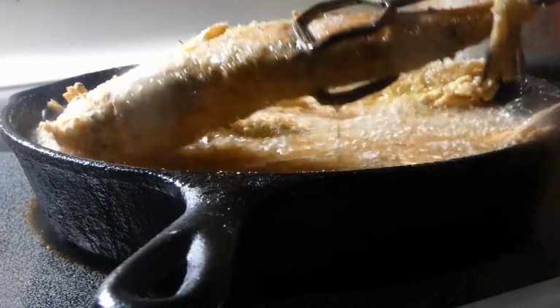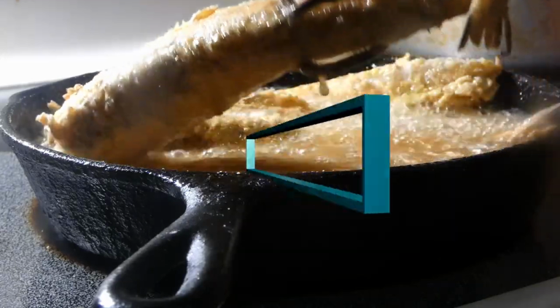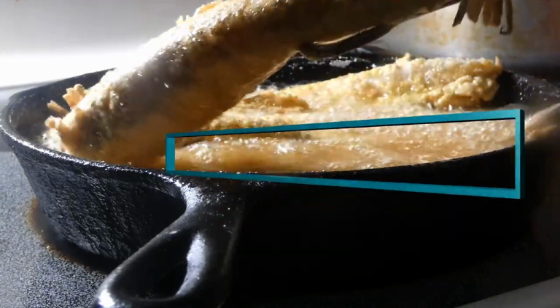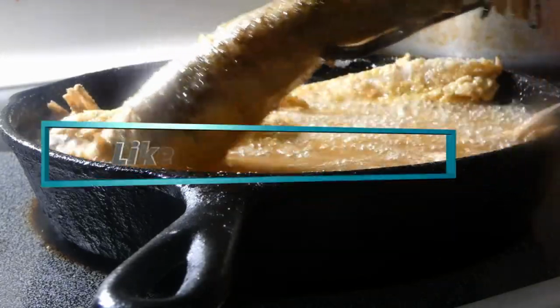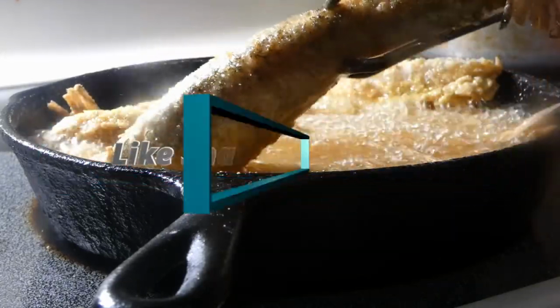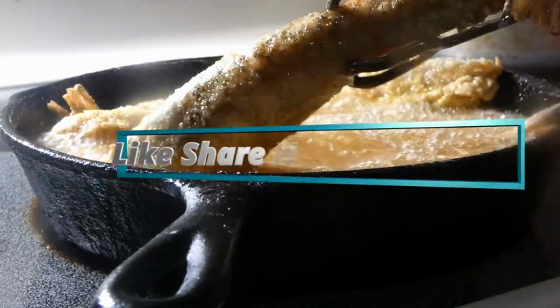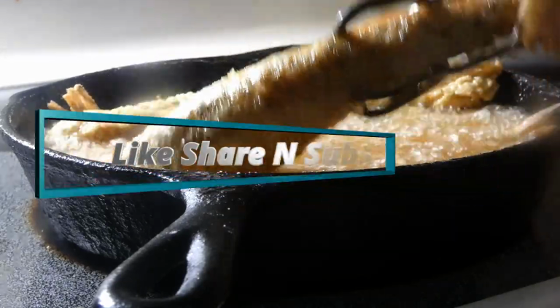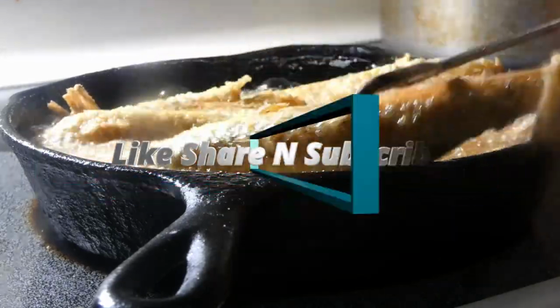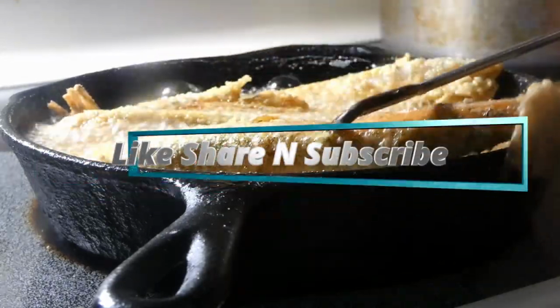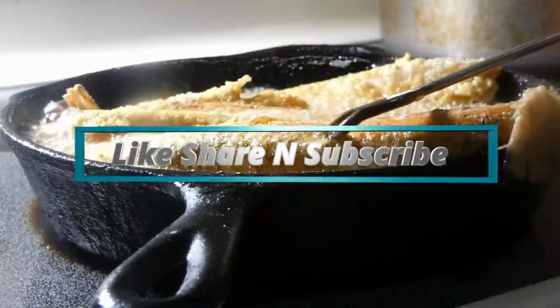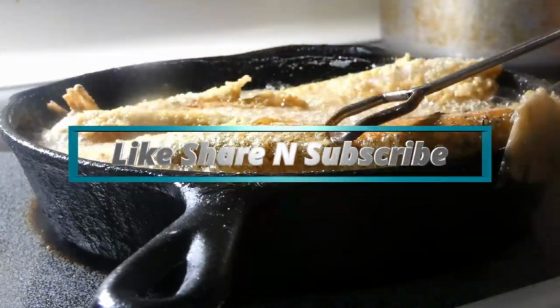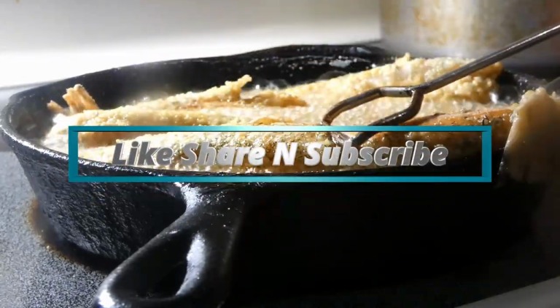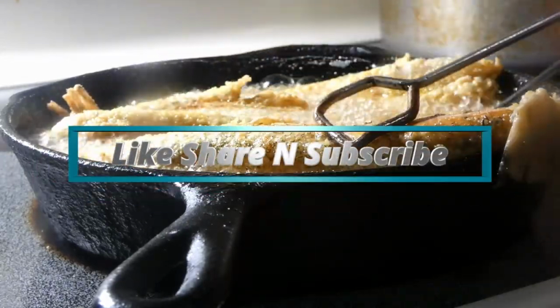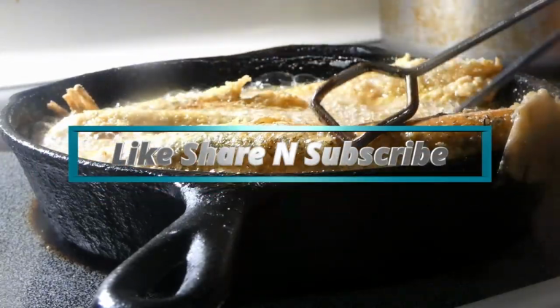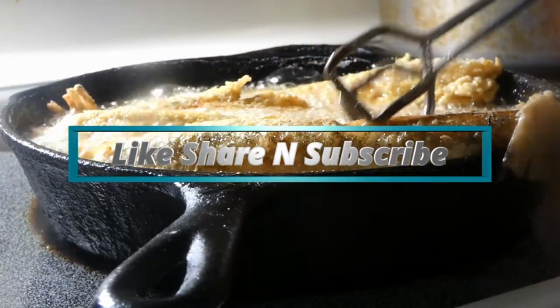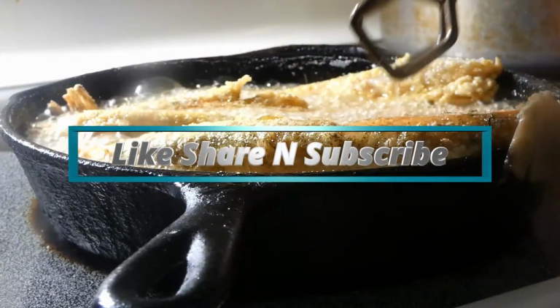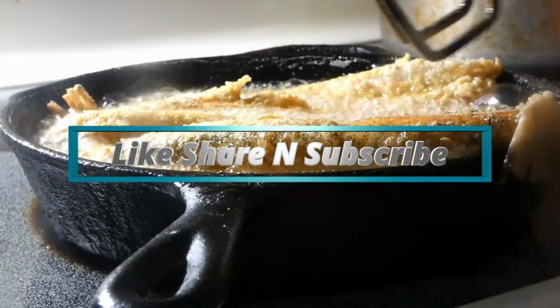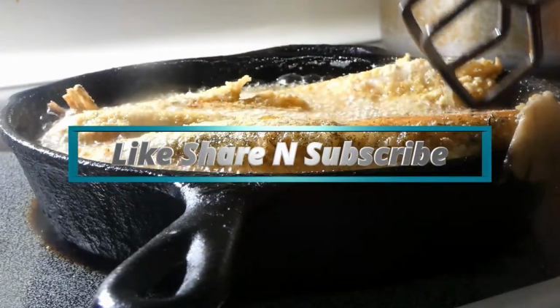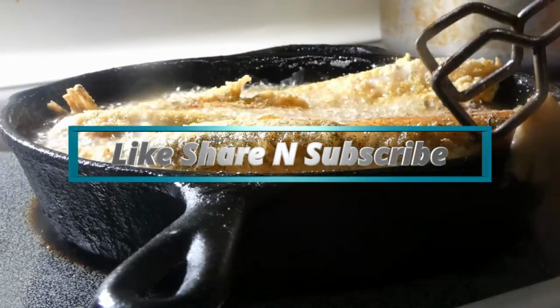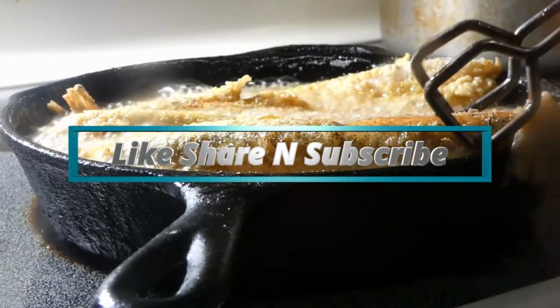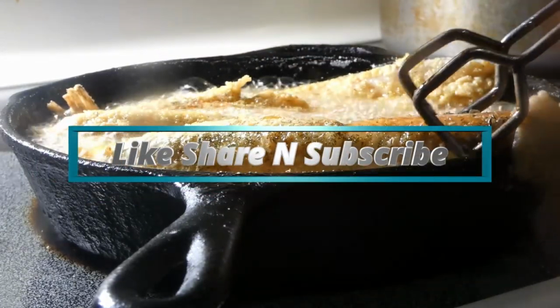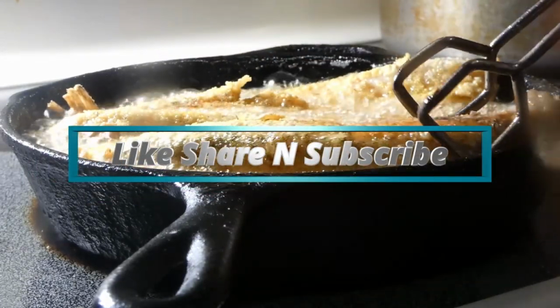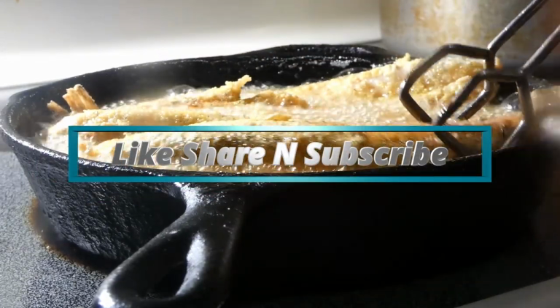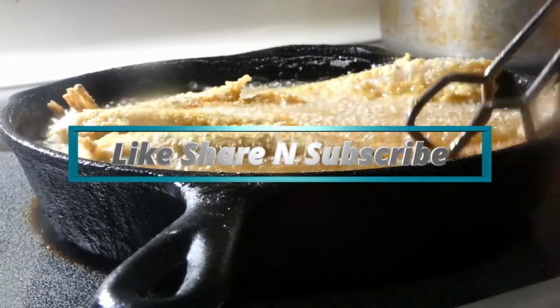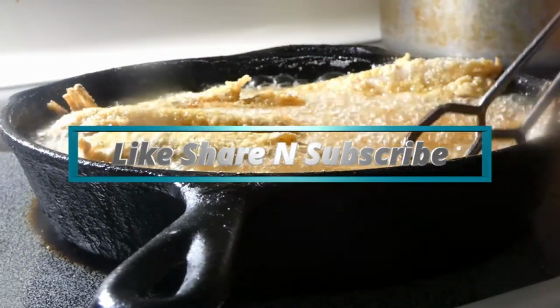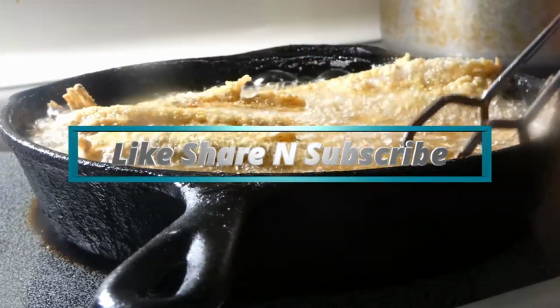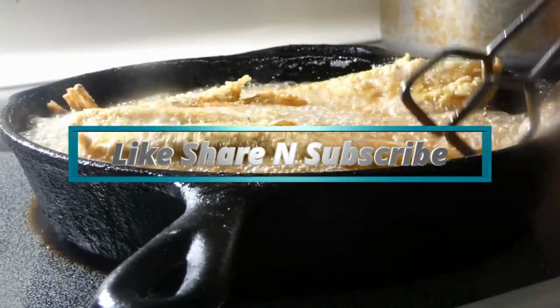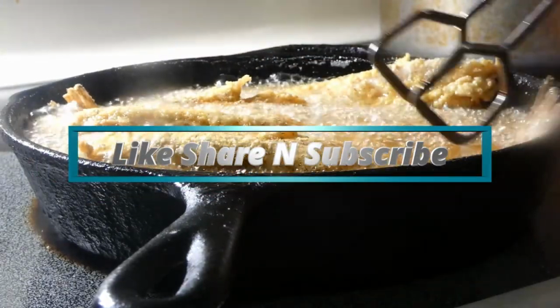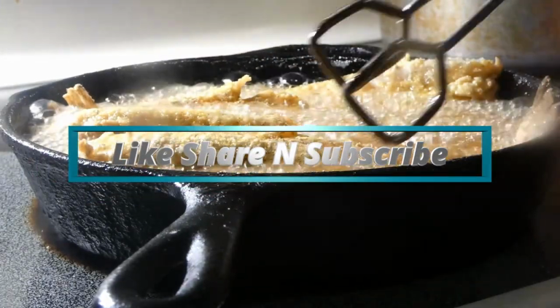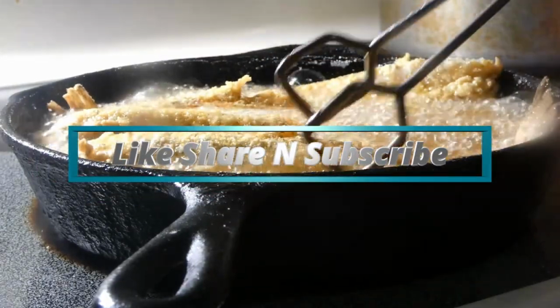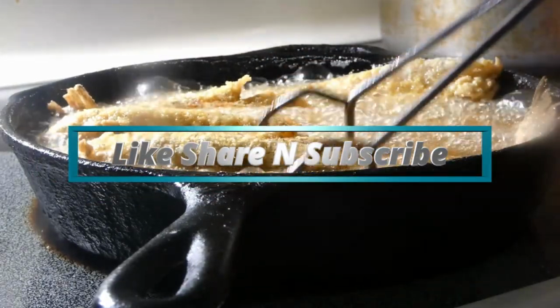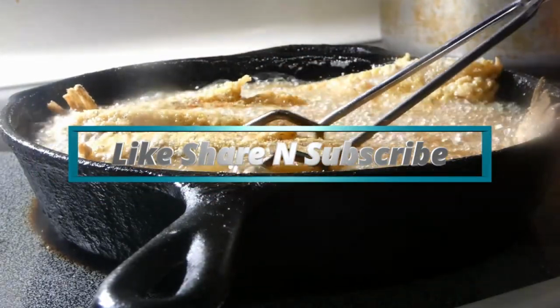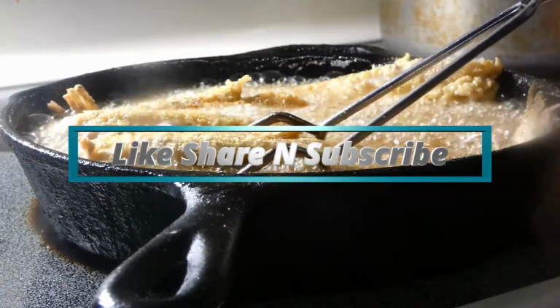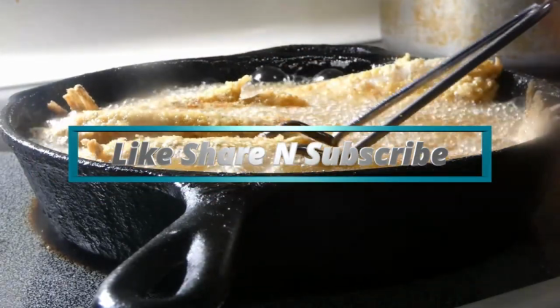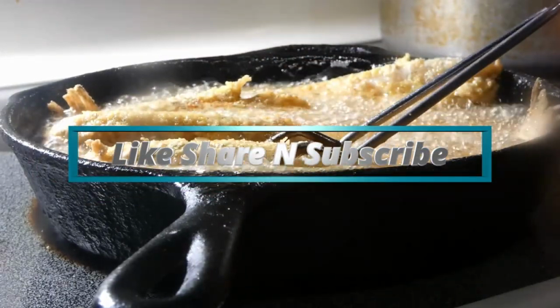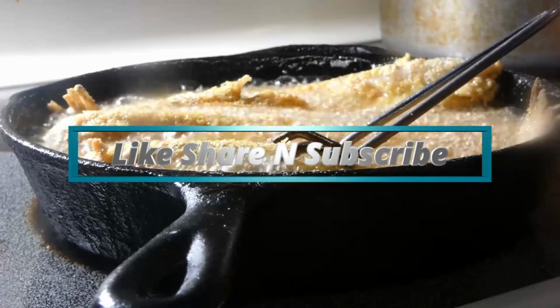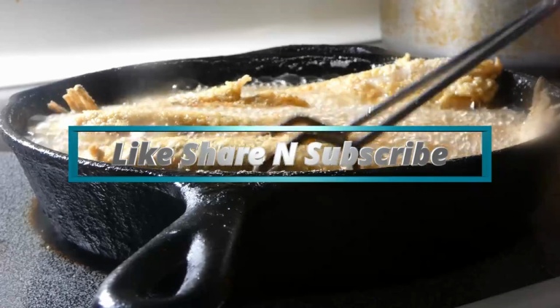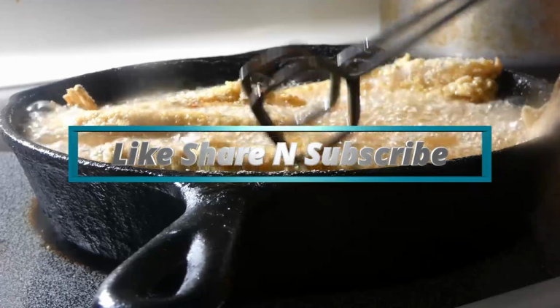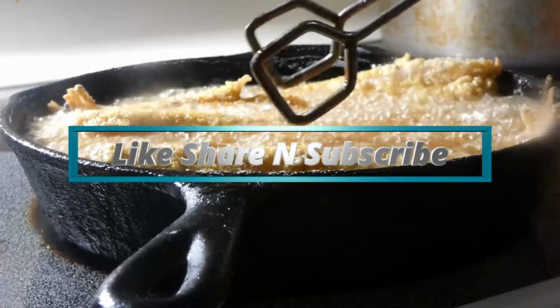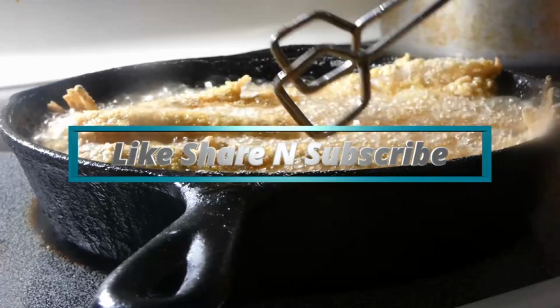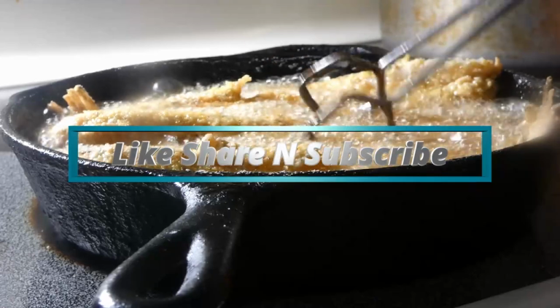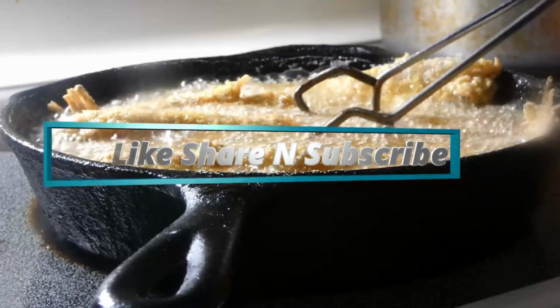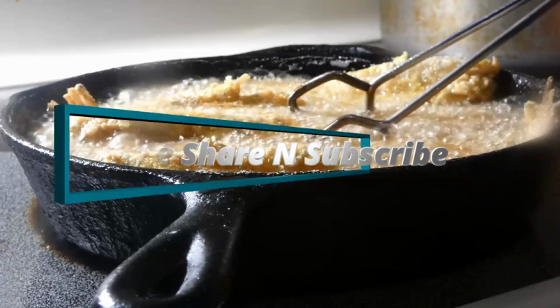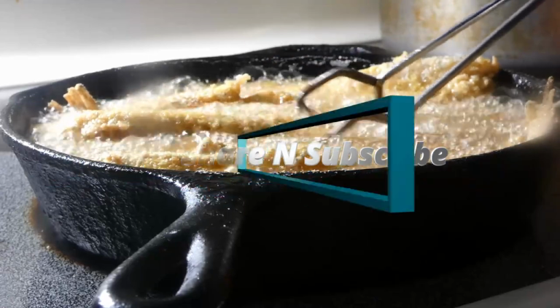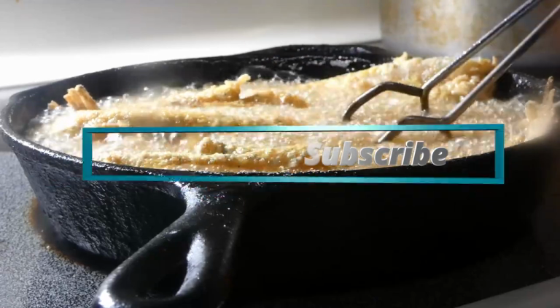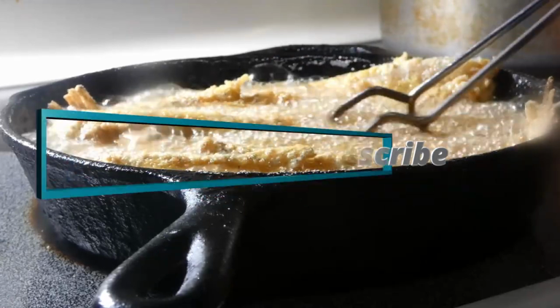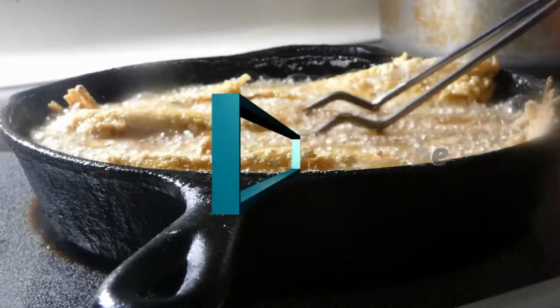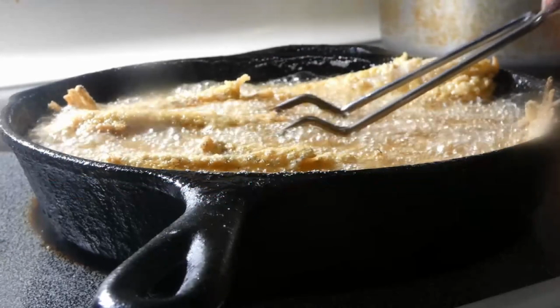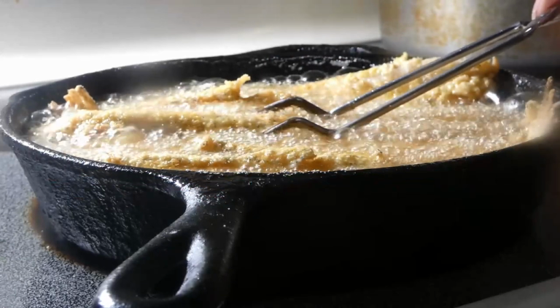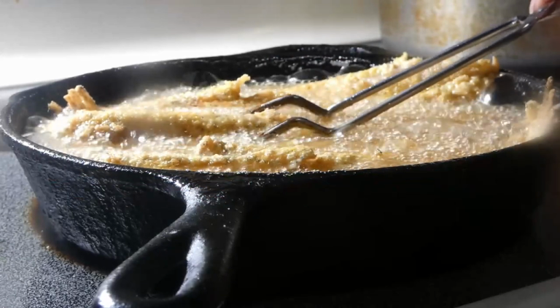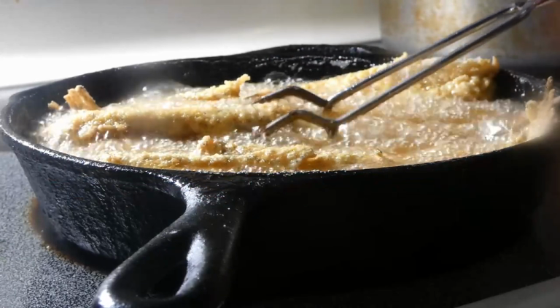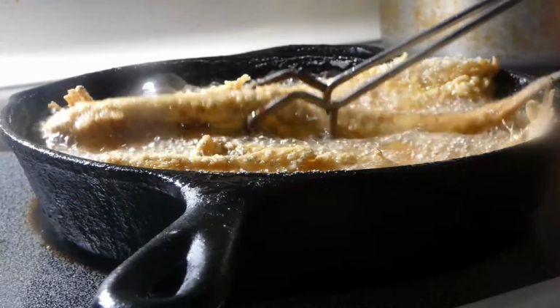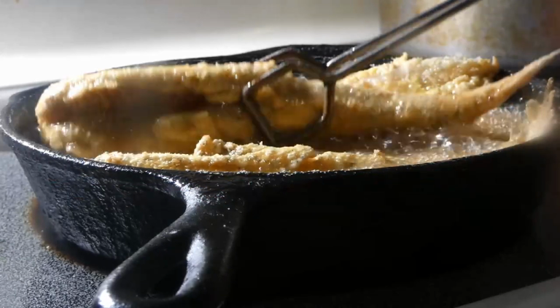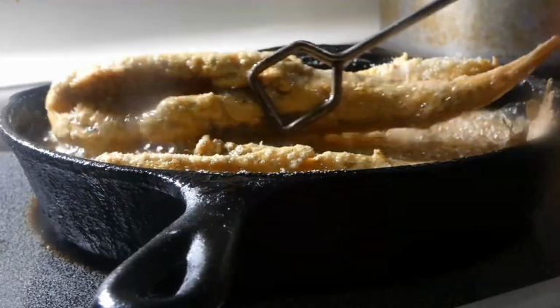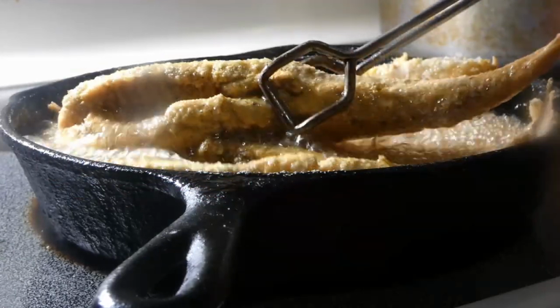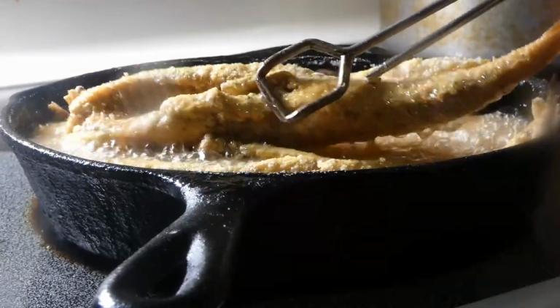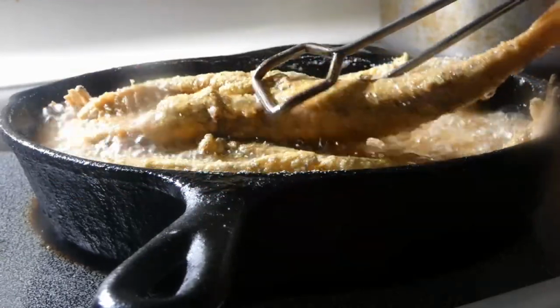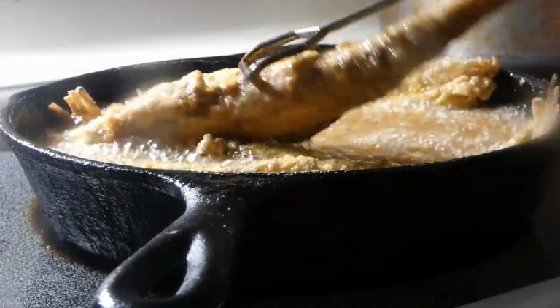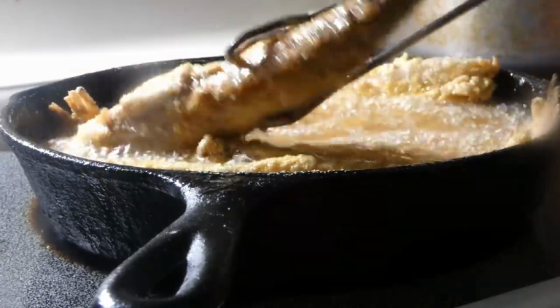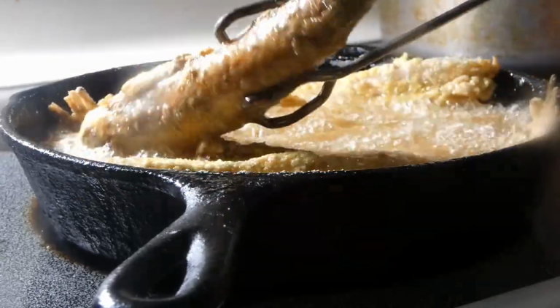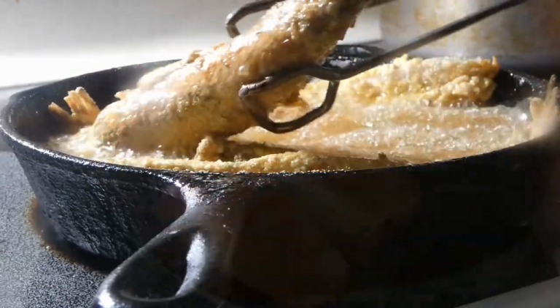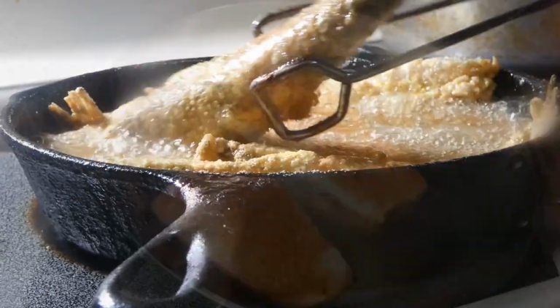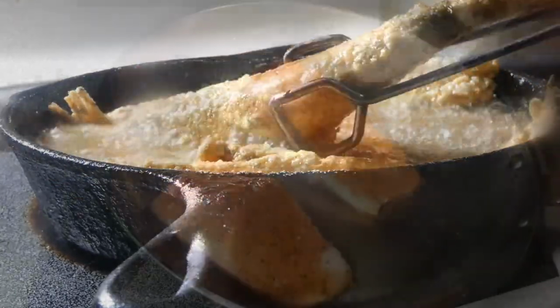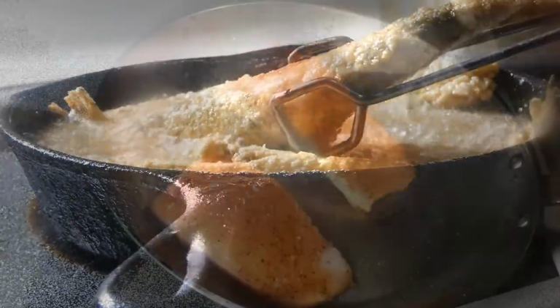Jack salmon, y'all — gonna fry it up, it's gonna be good. Let's get it.